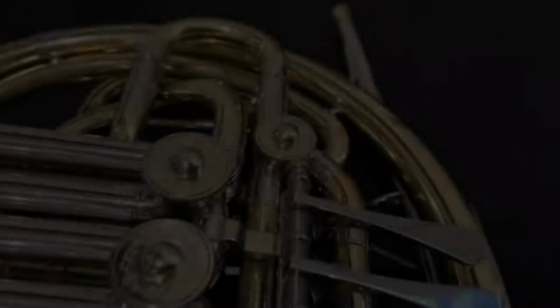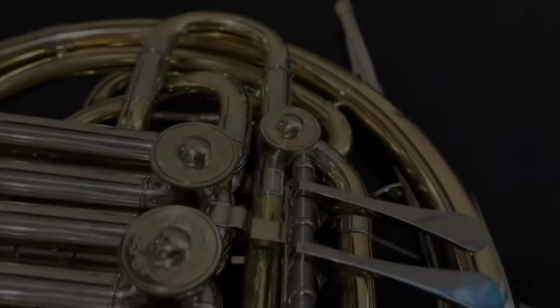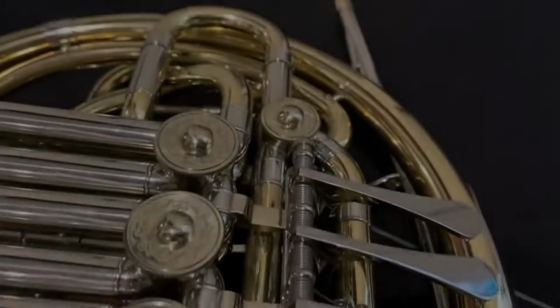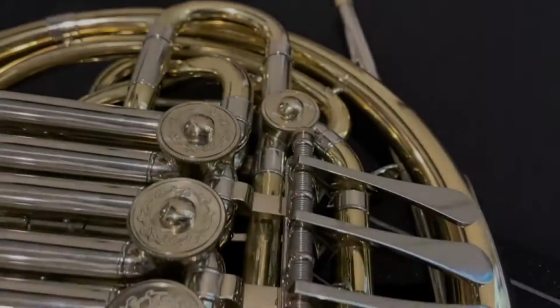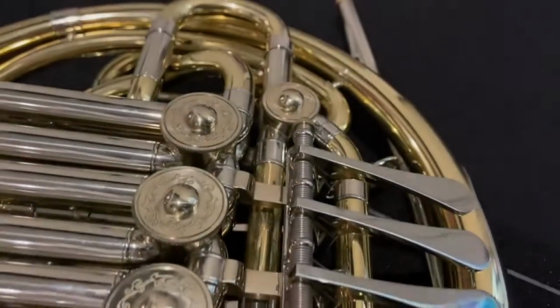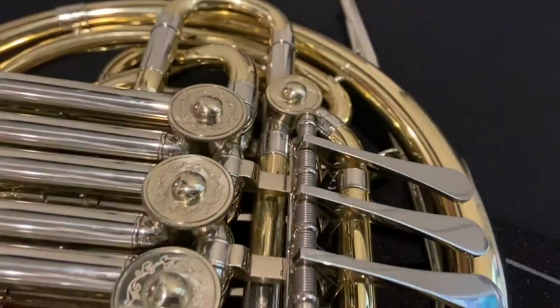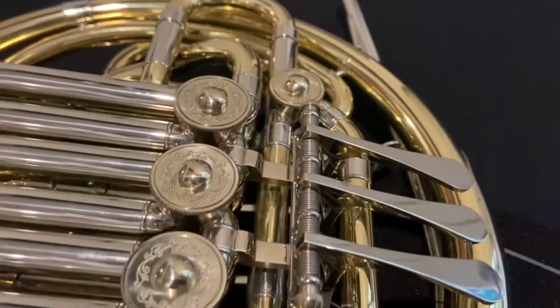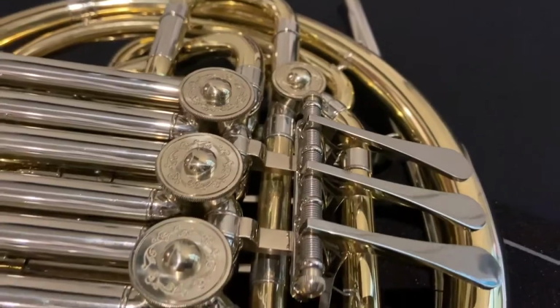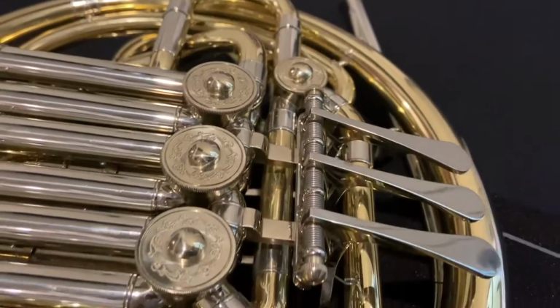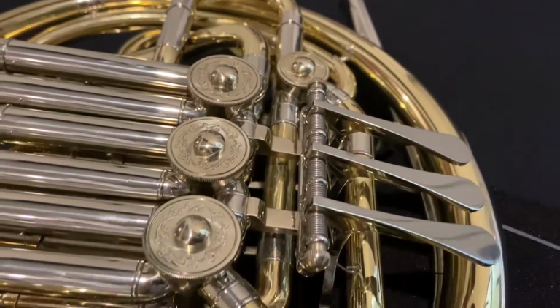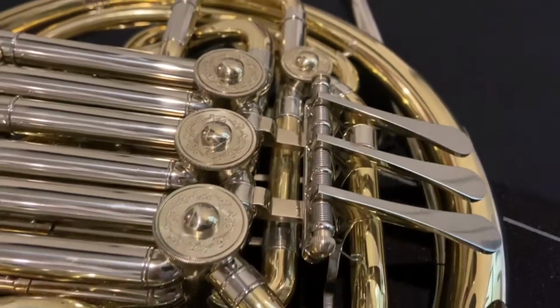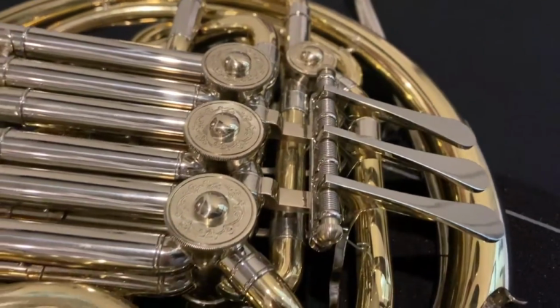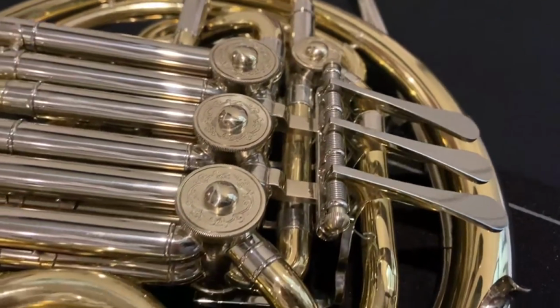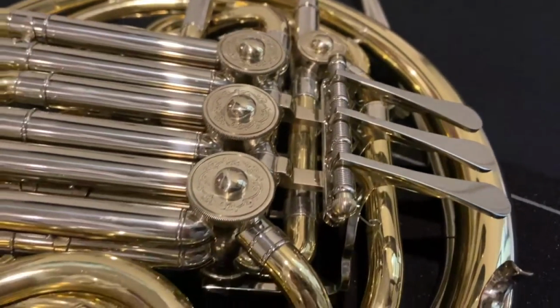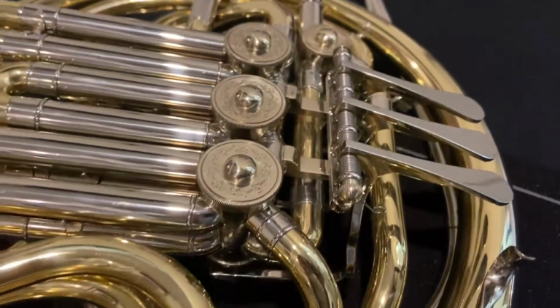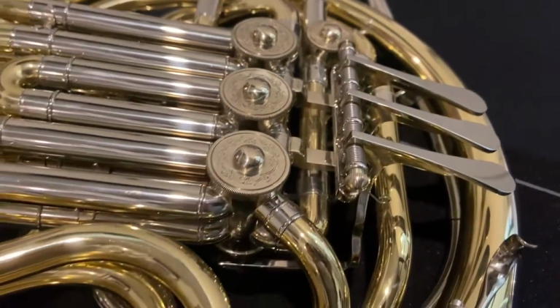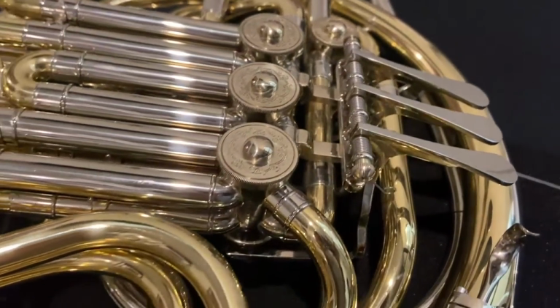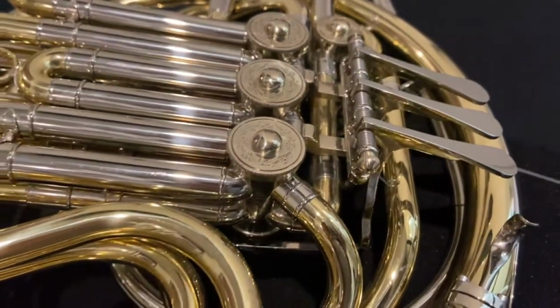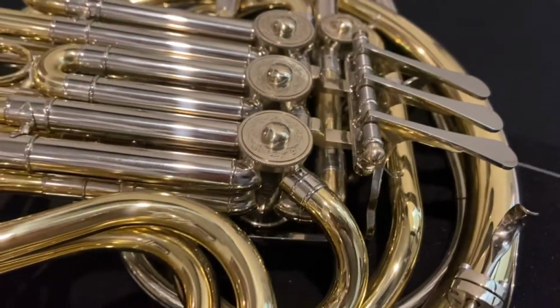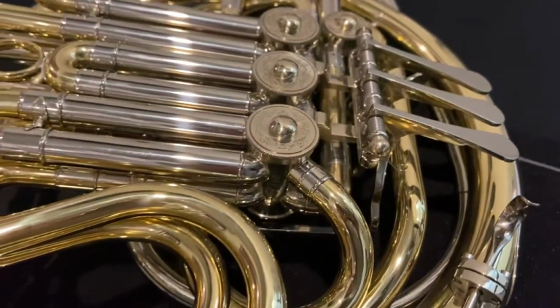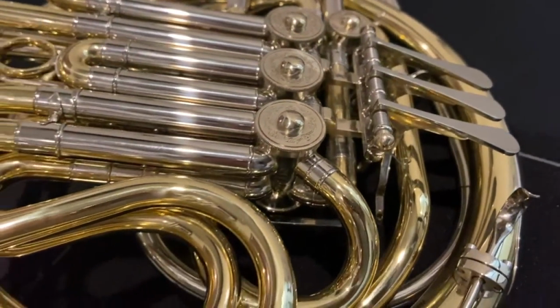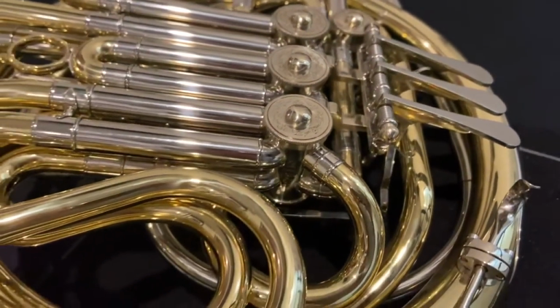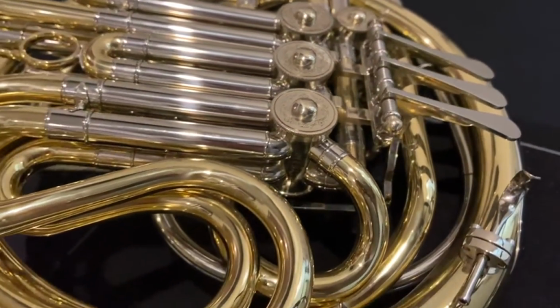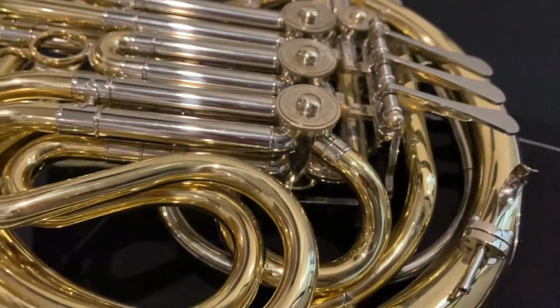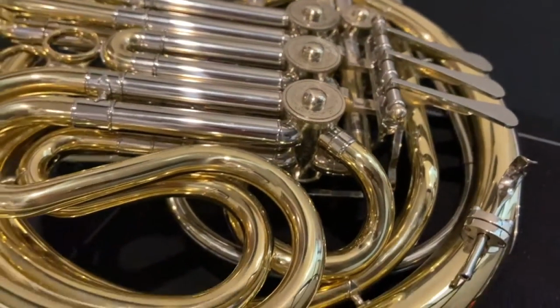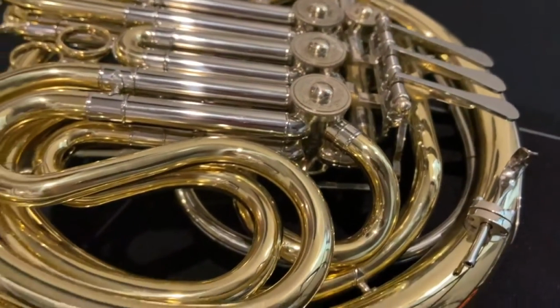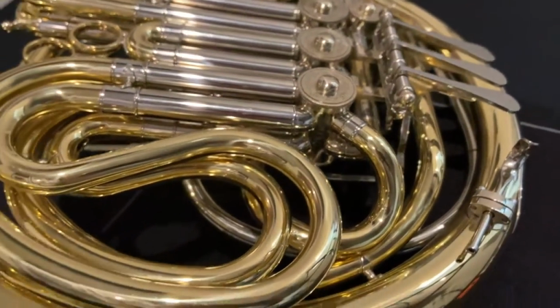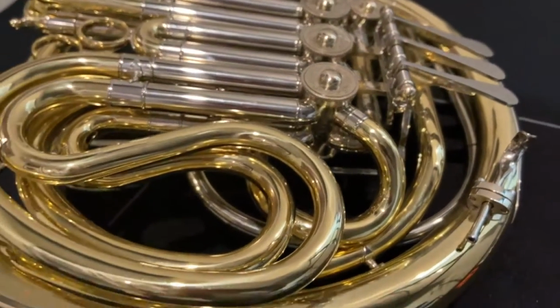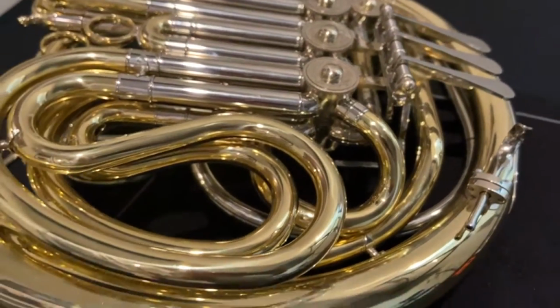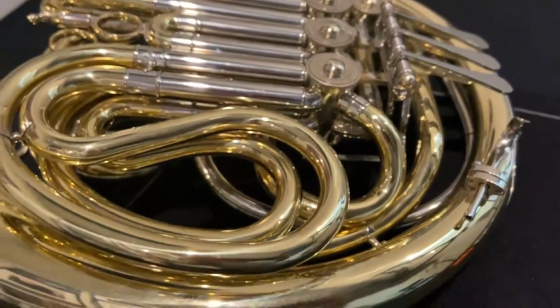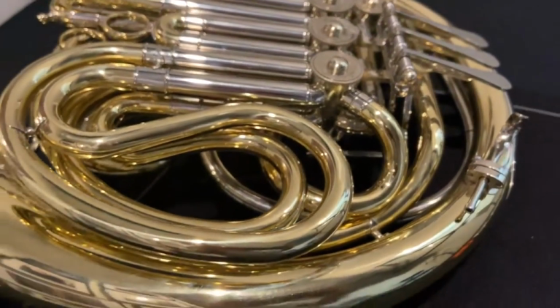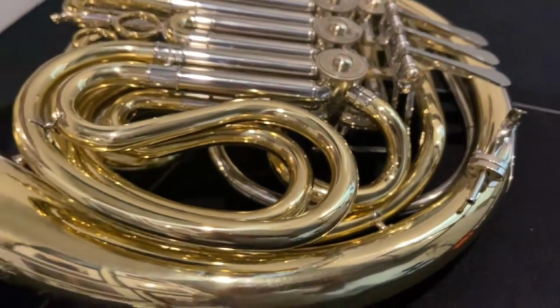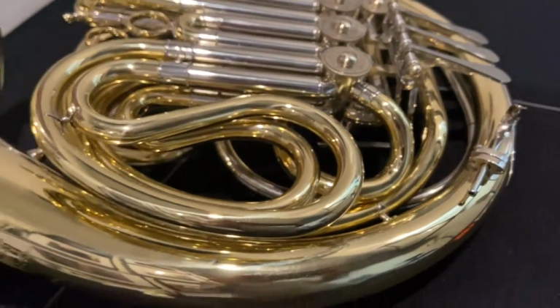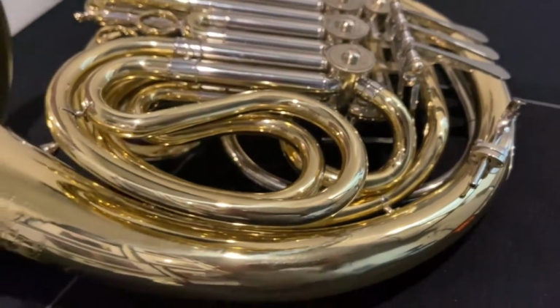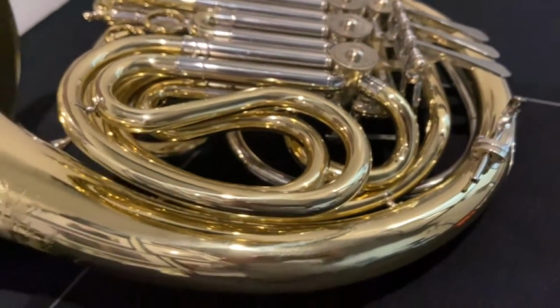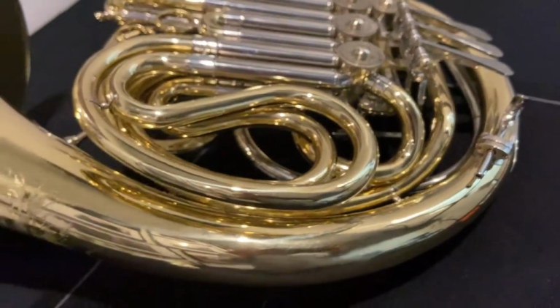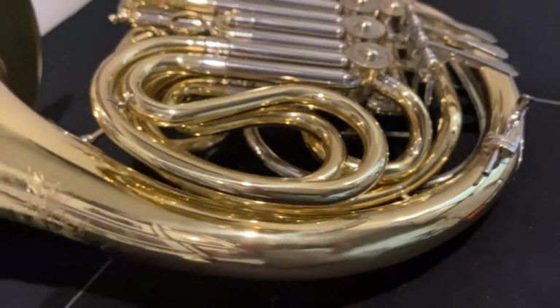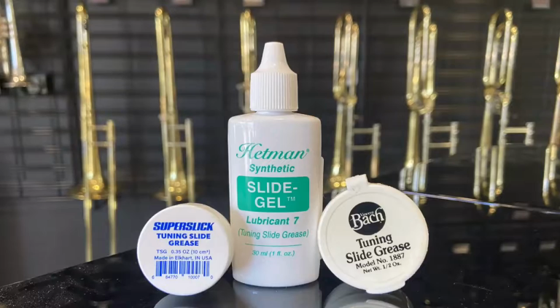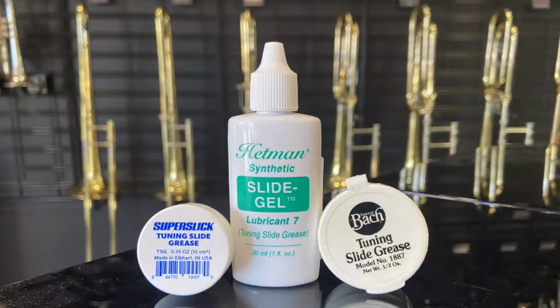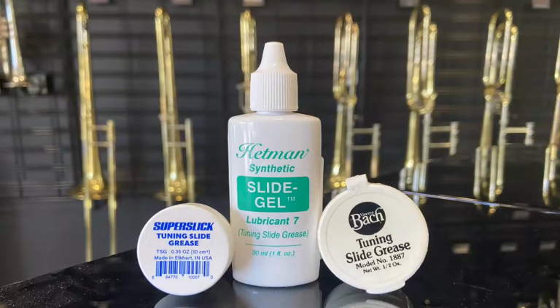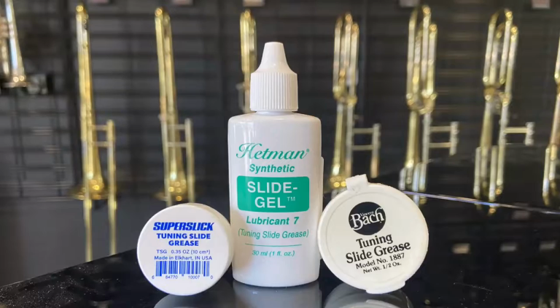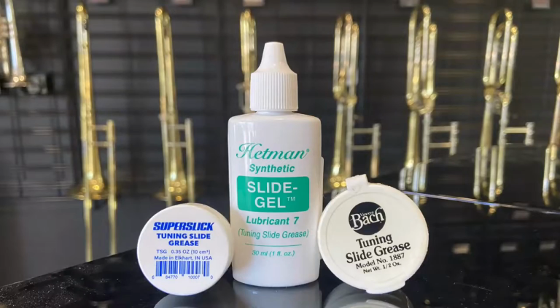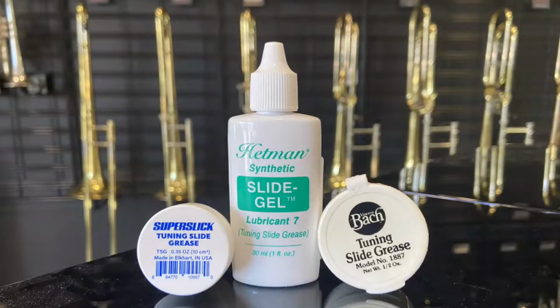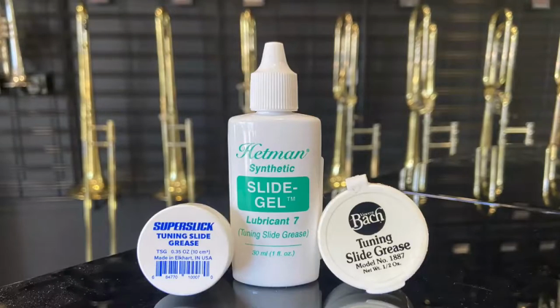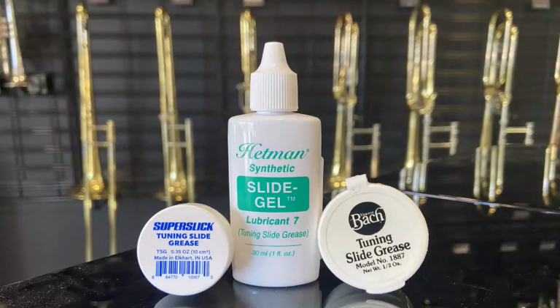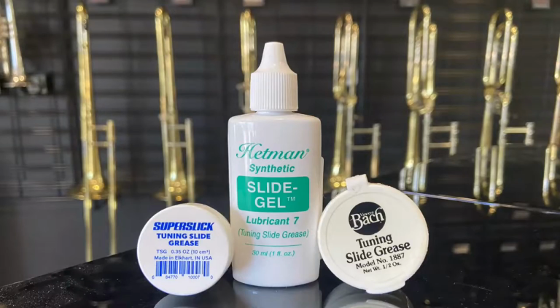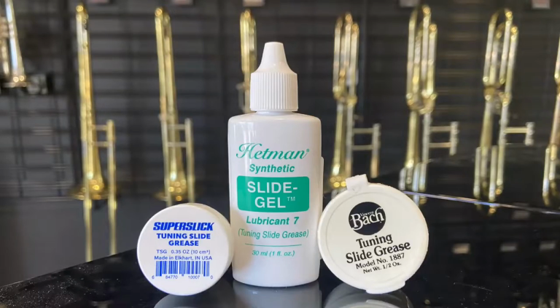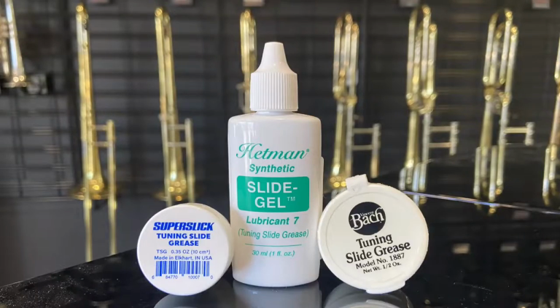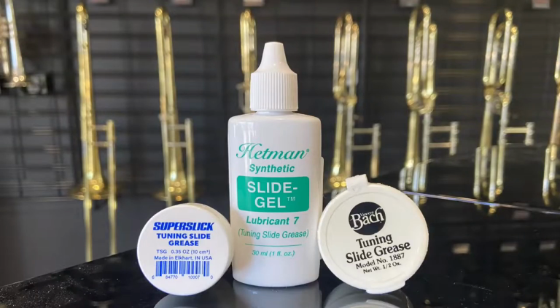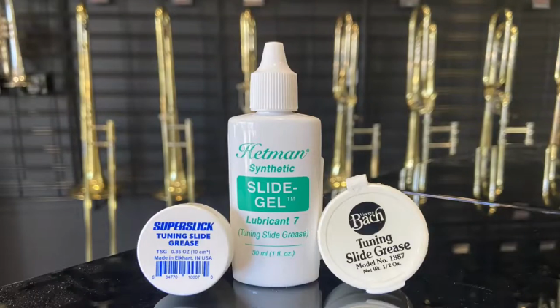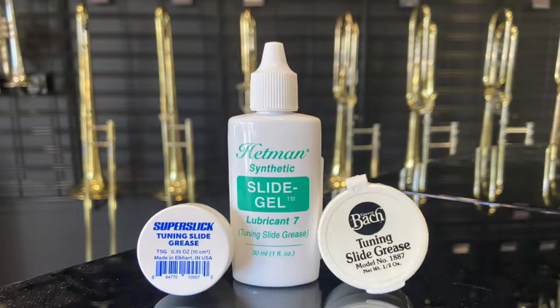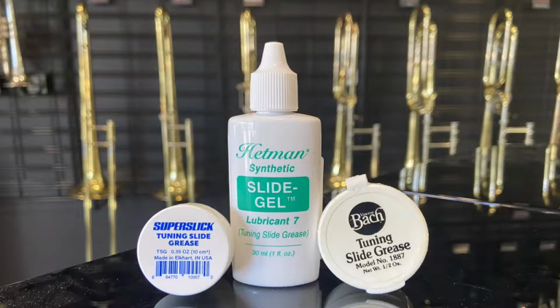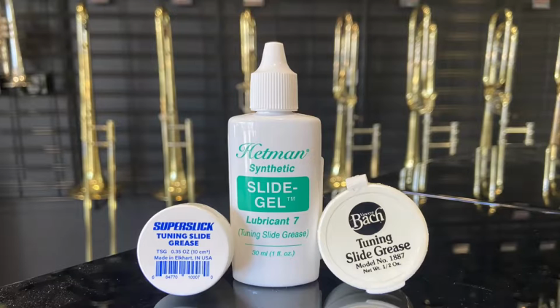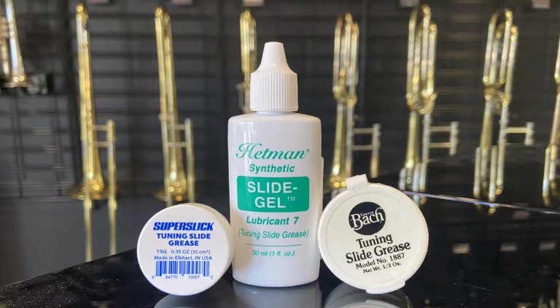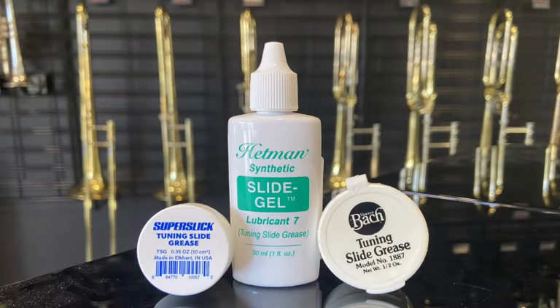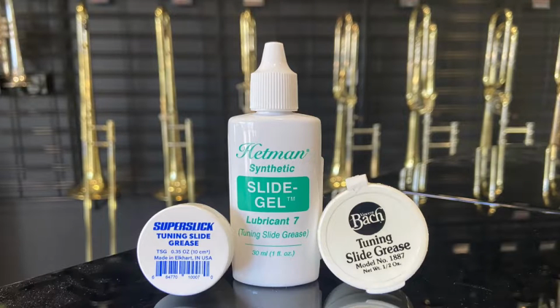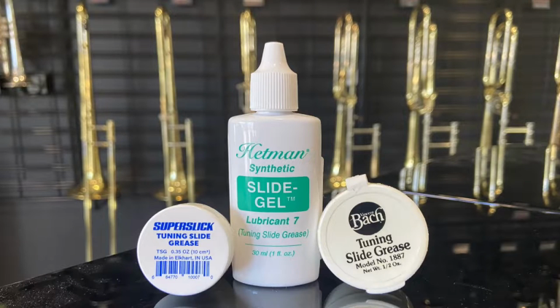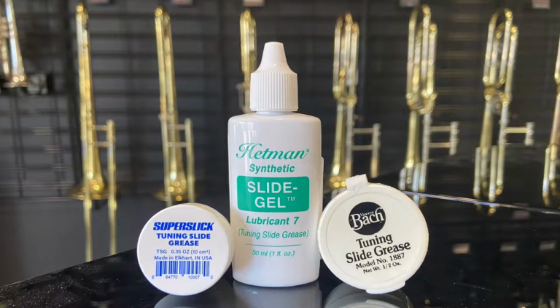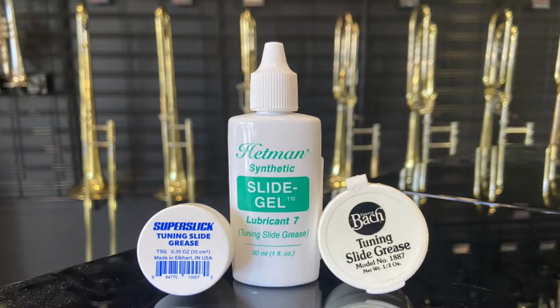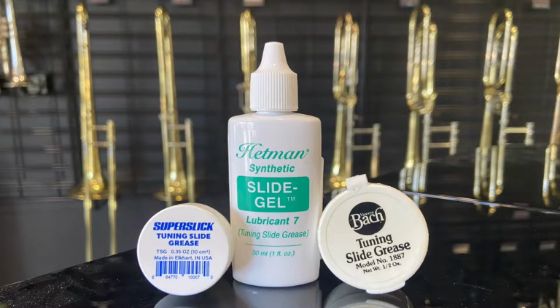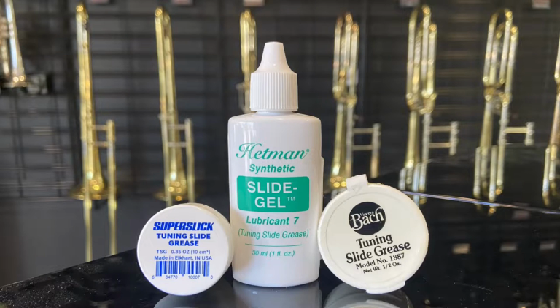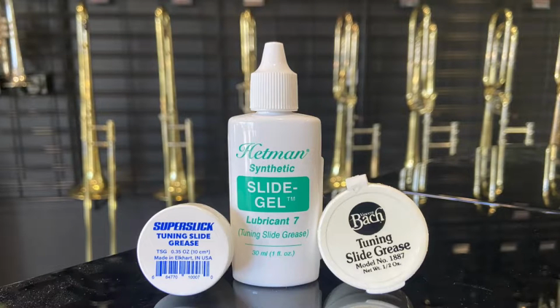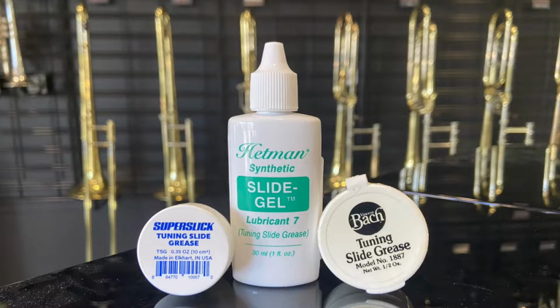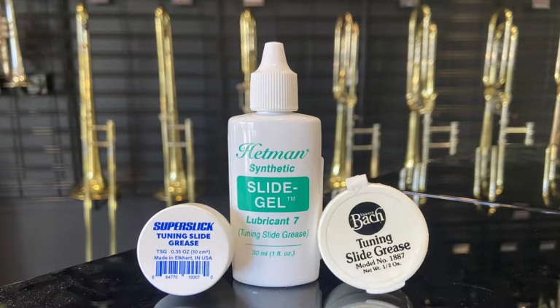Welcome to the Fine Music Guide on lubricating French horn slides. Here are the greases we recommend for lubricating your slides.